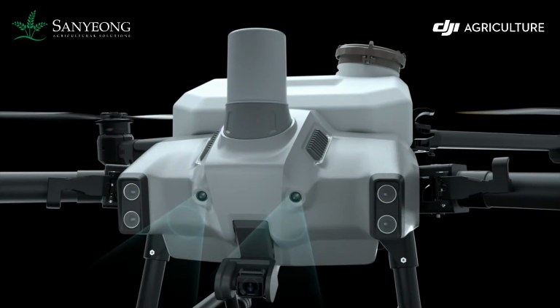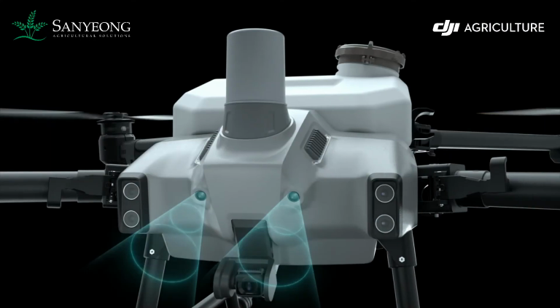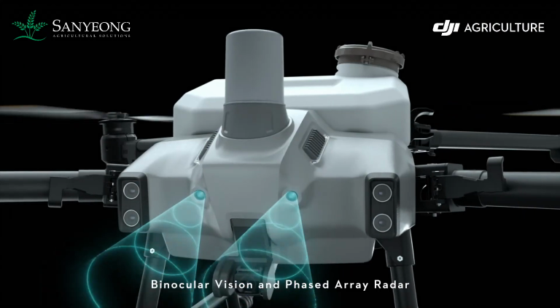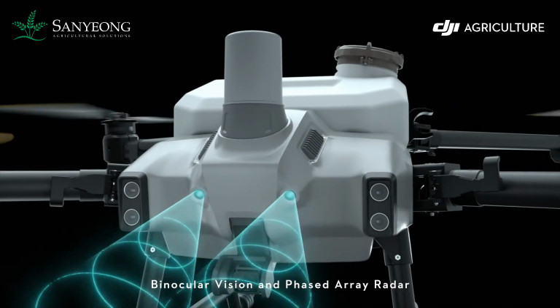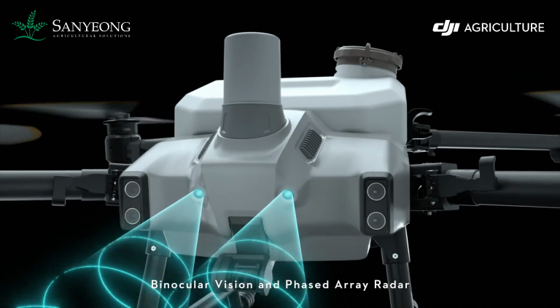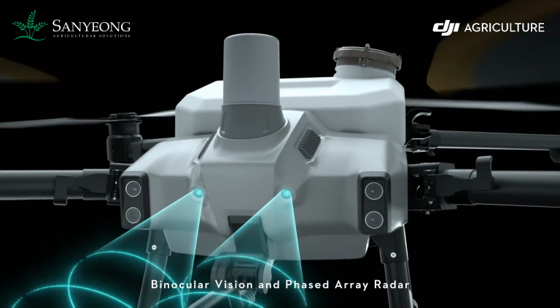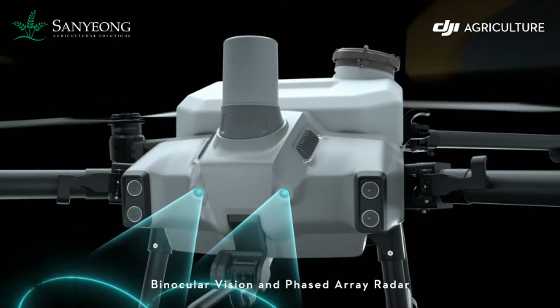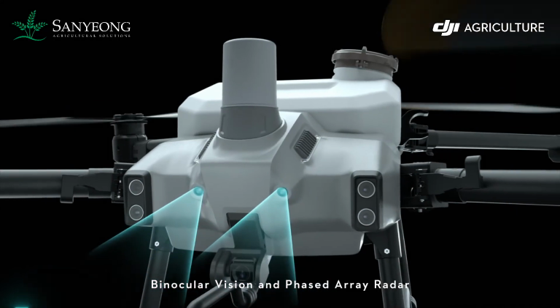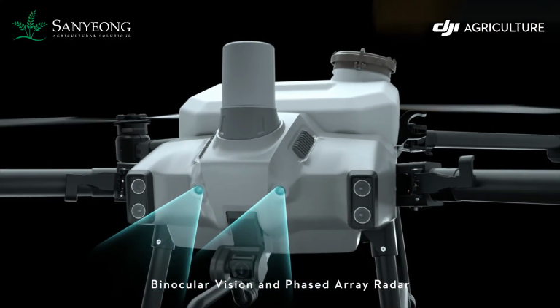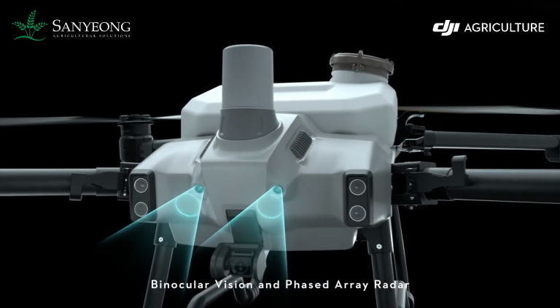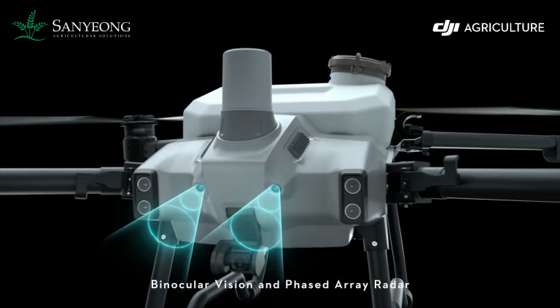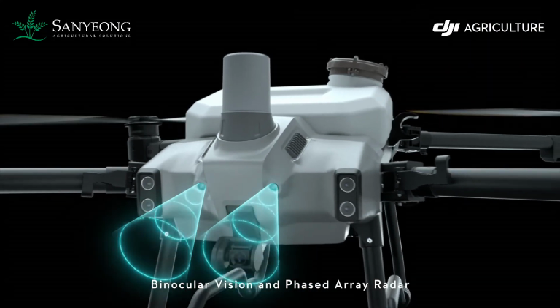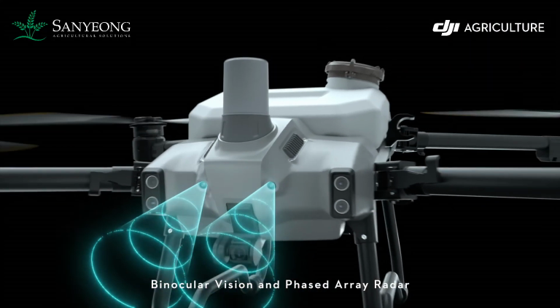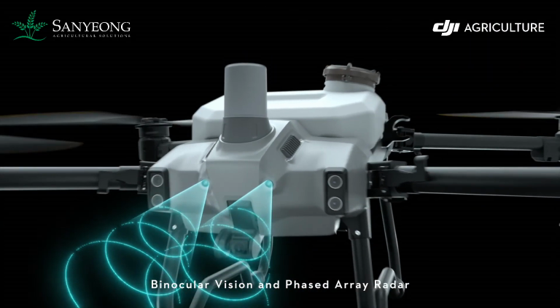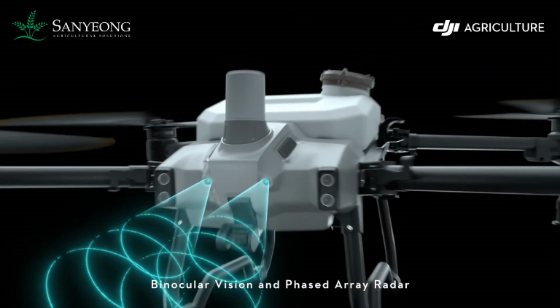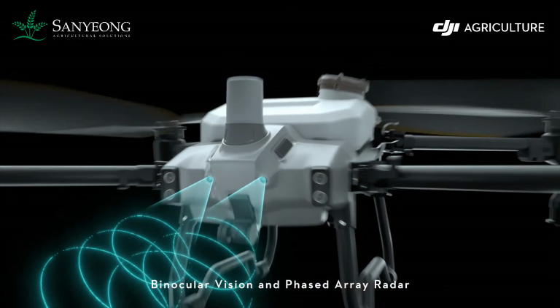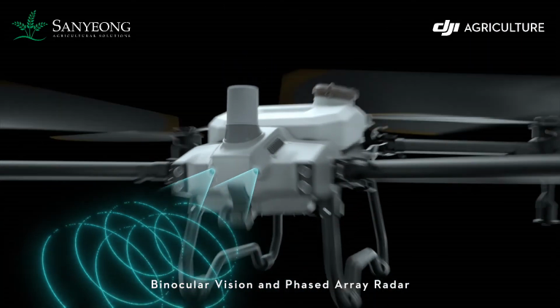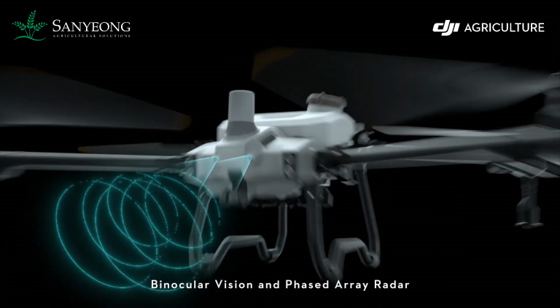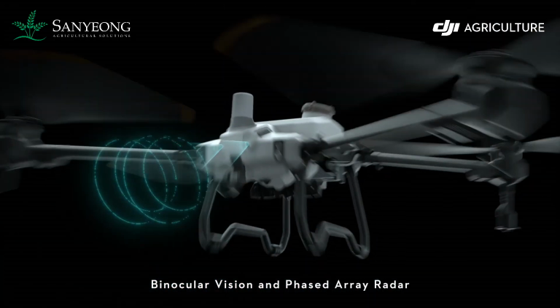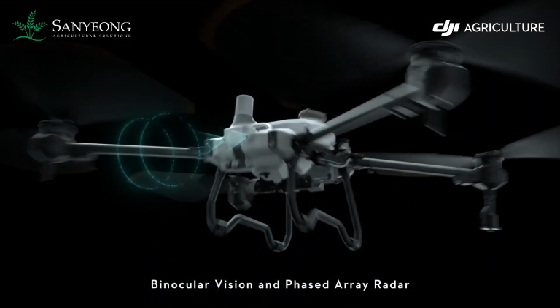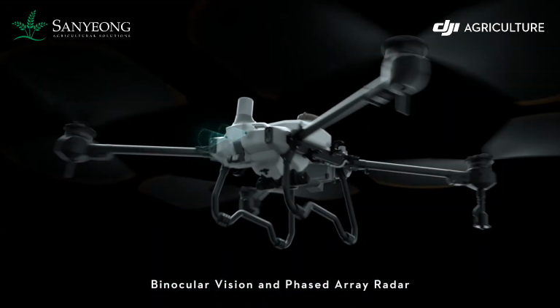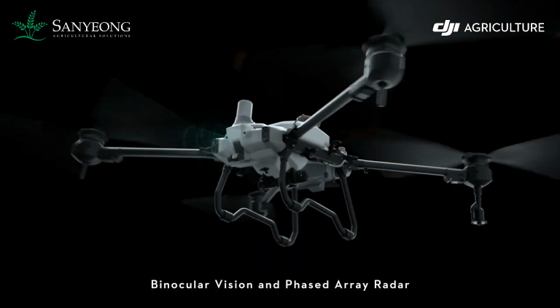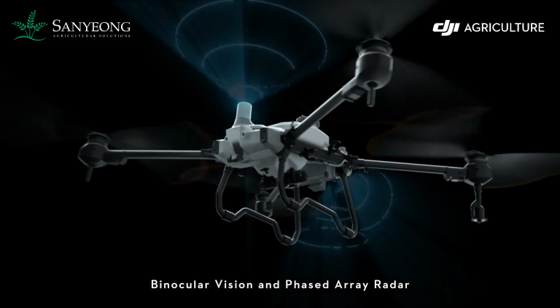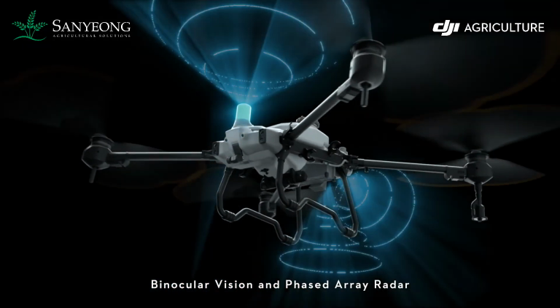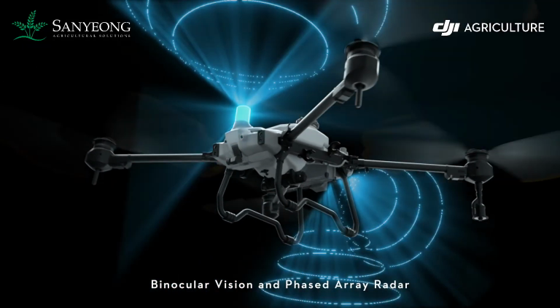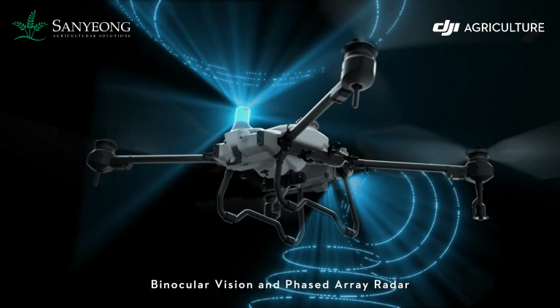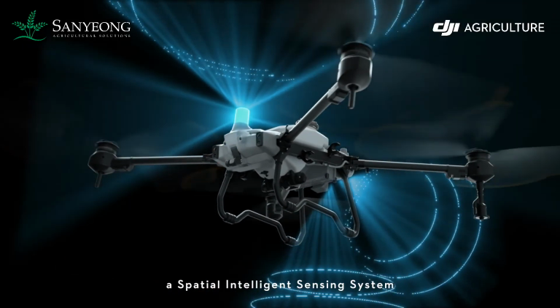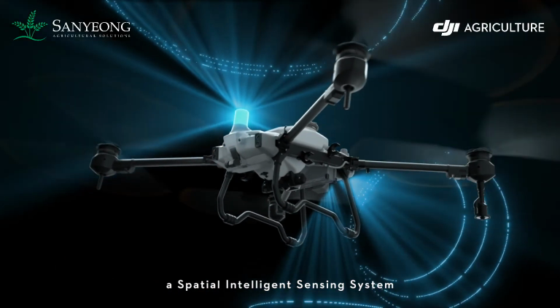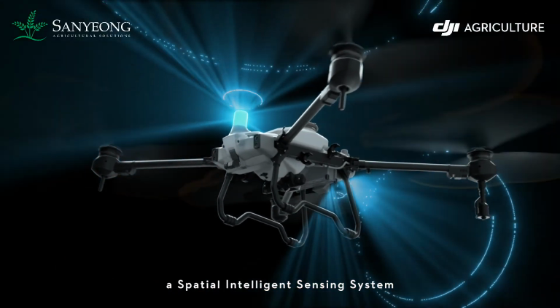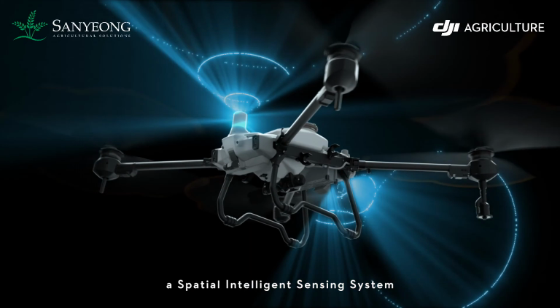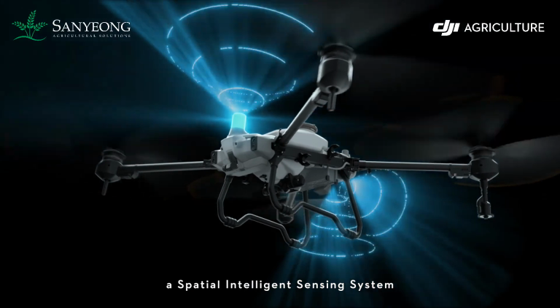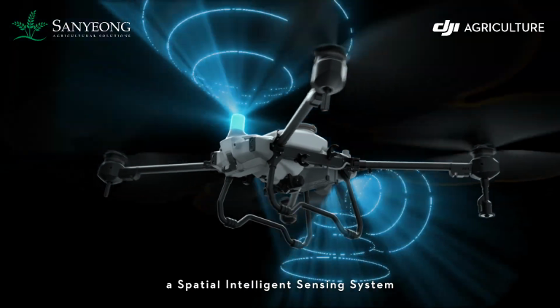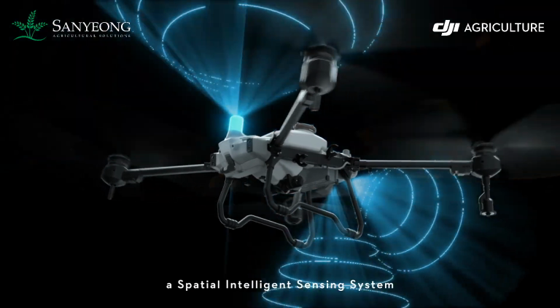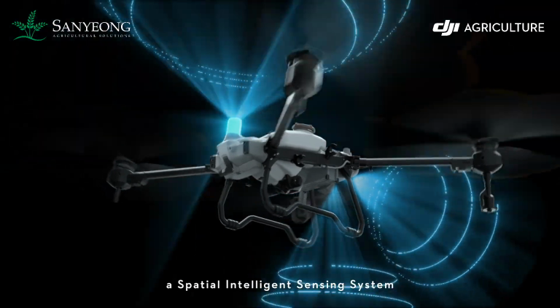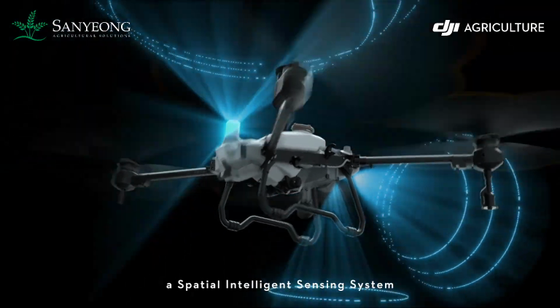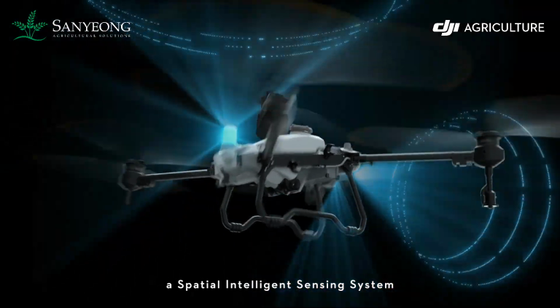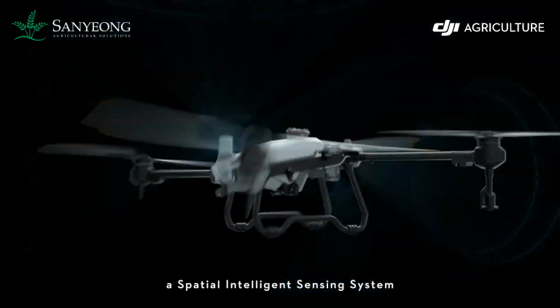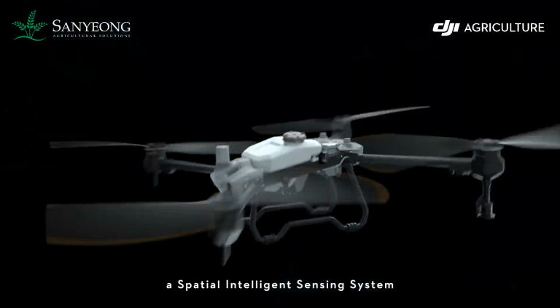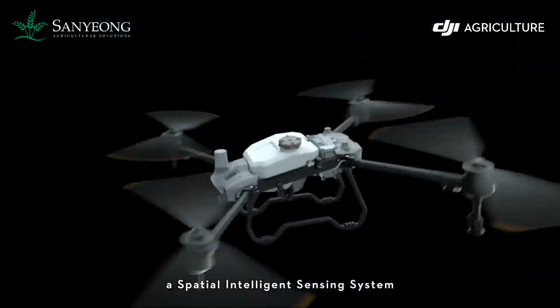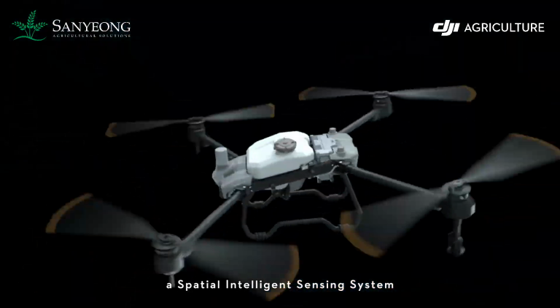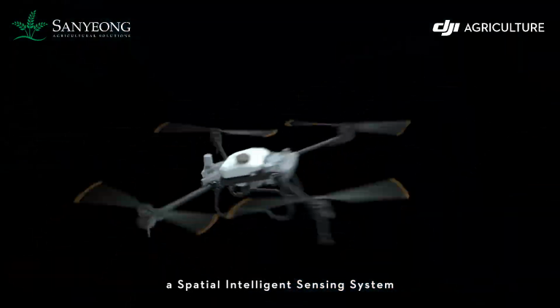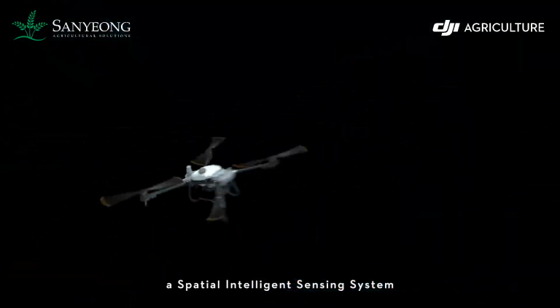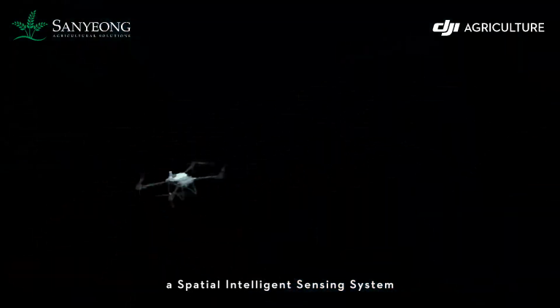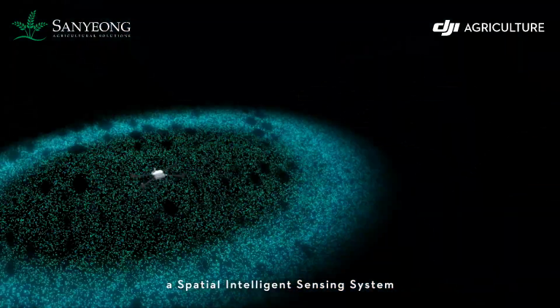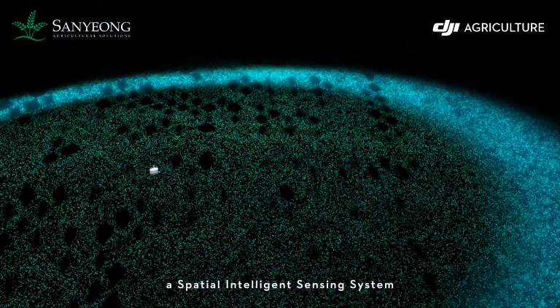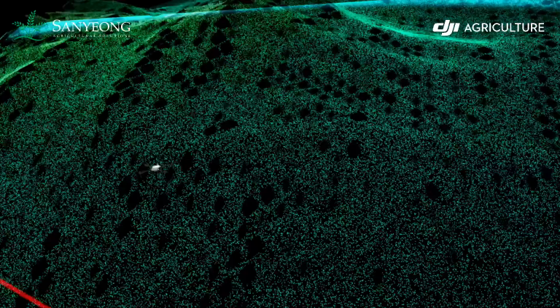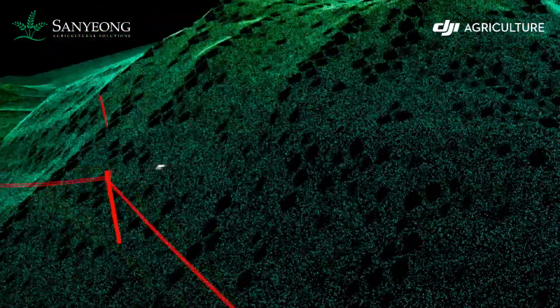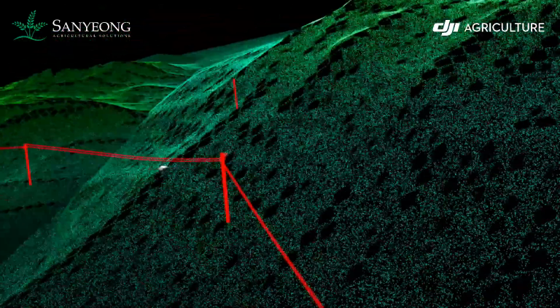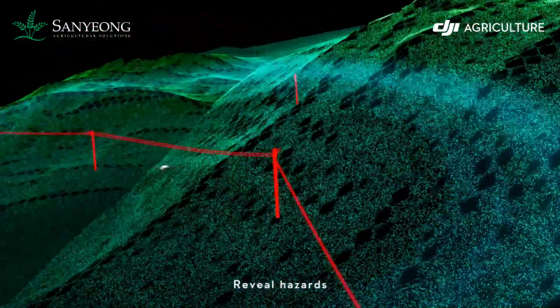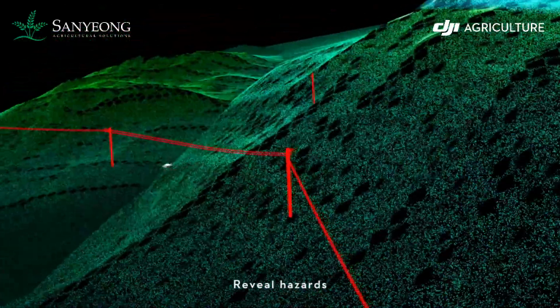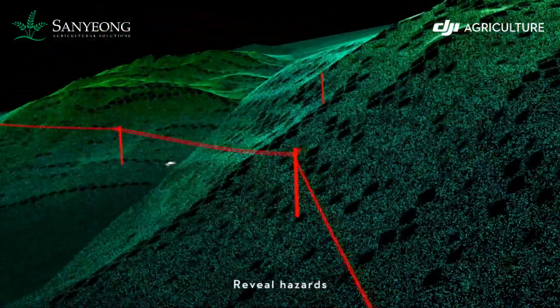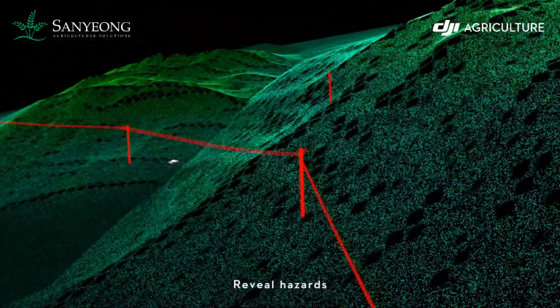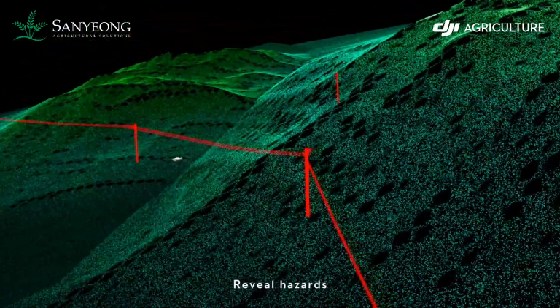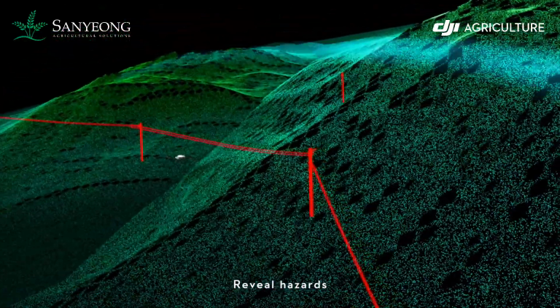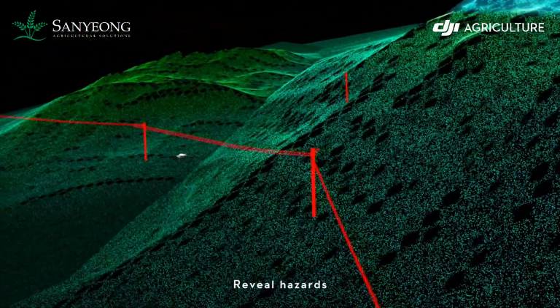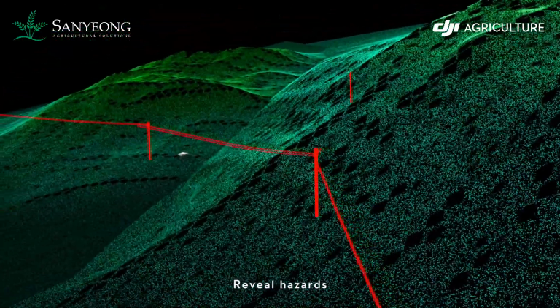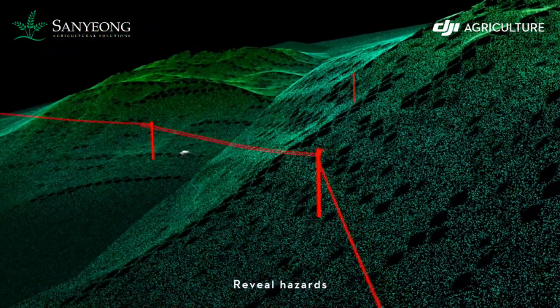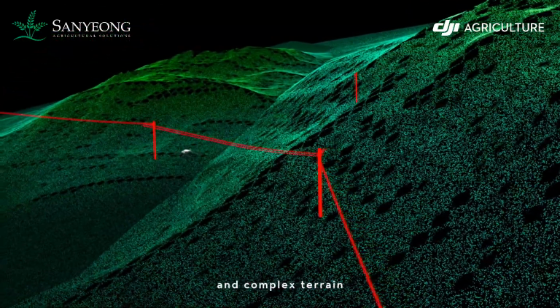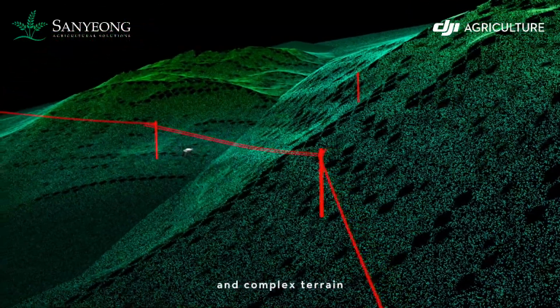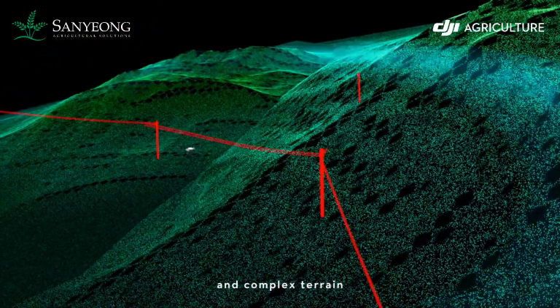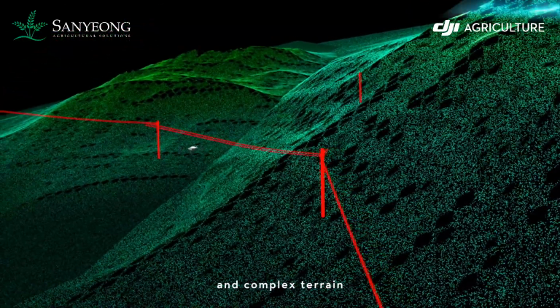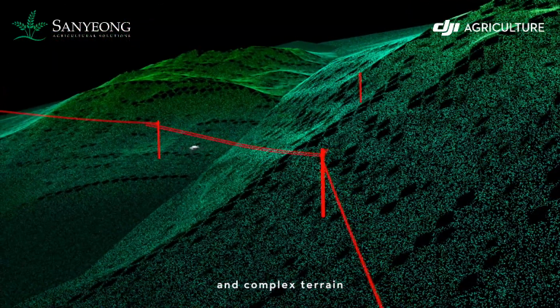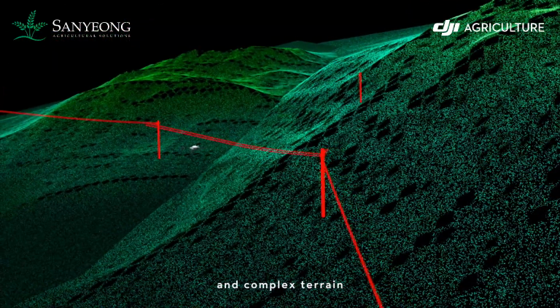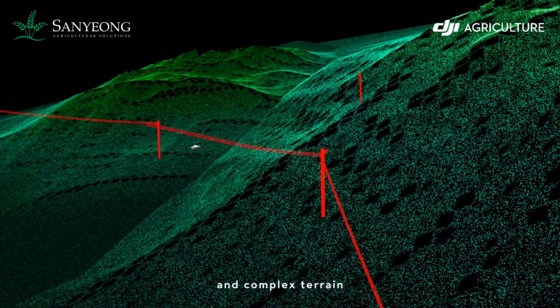Binocular vision and phased array radar form a spatial intelligence sensing system, revealing hazards and complex terrain.